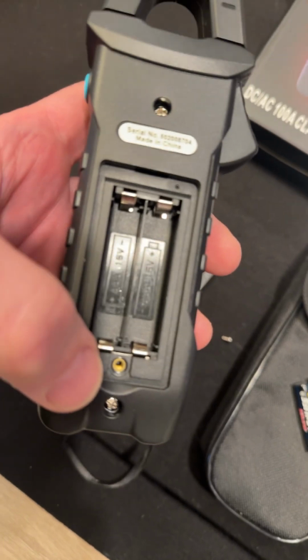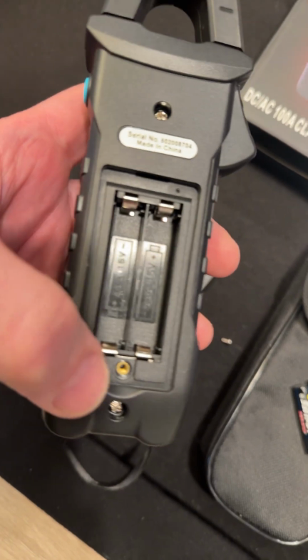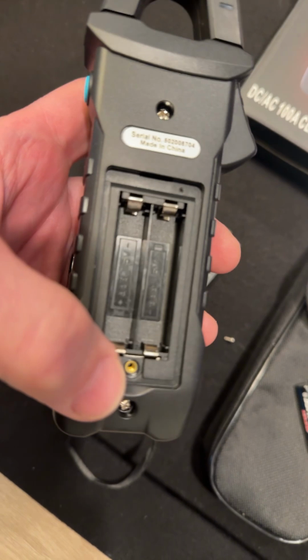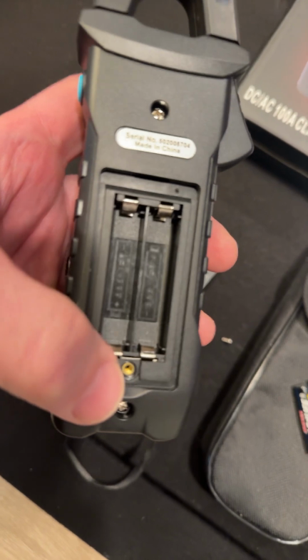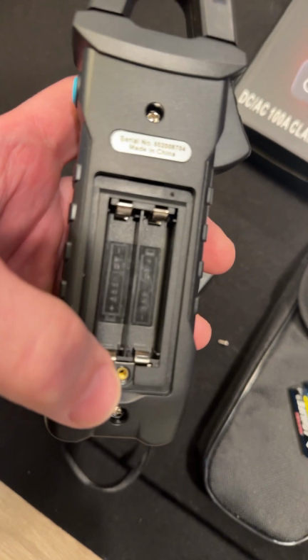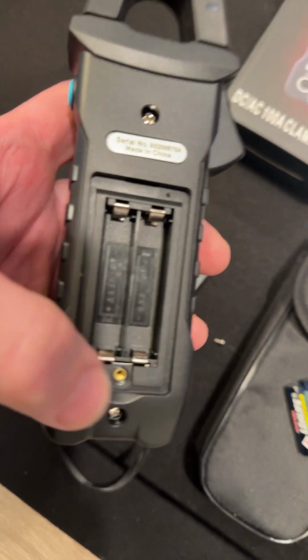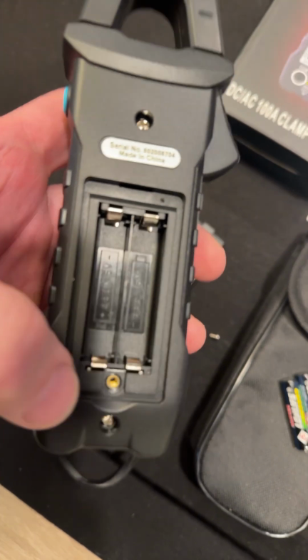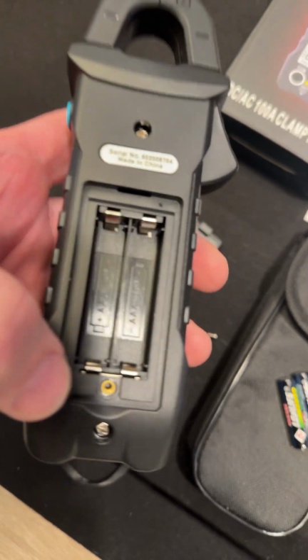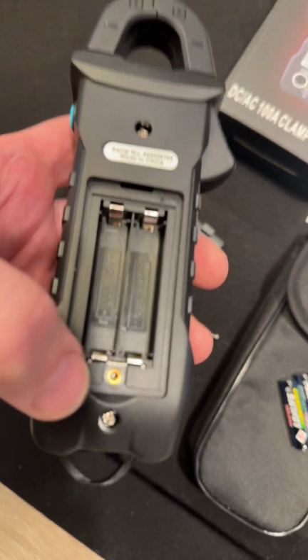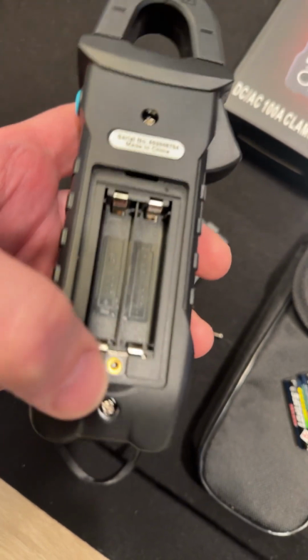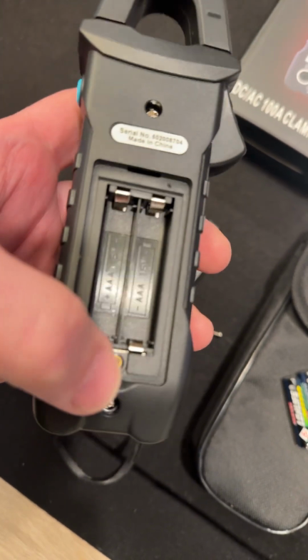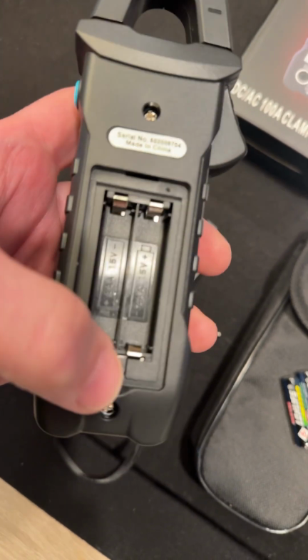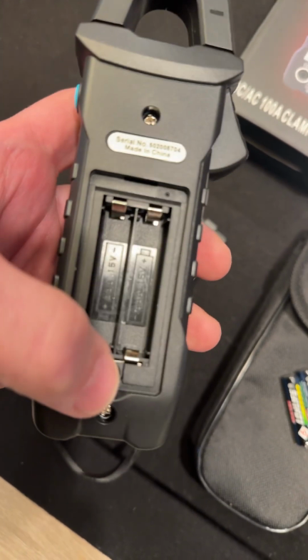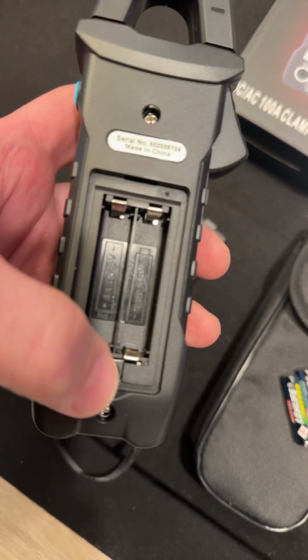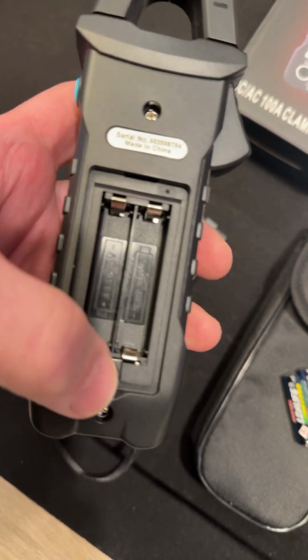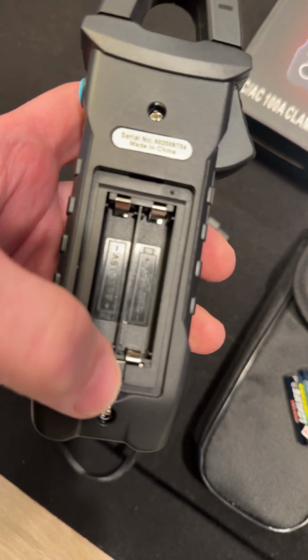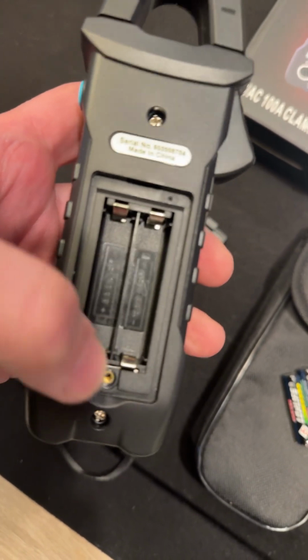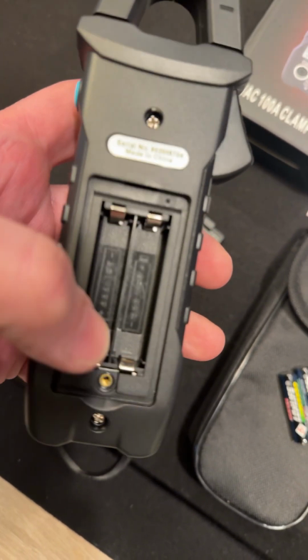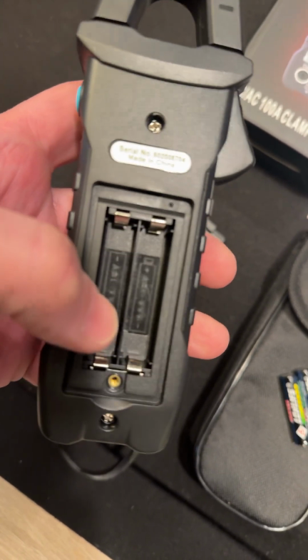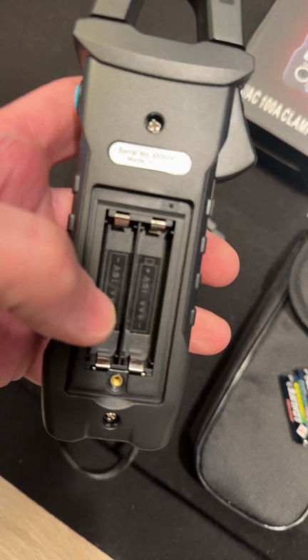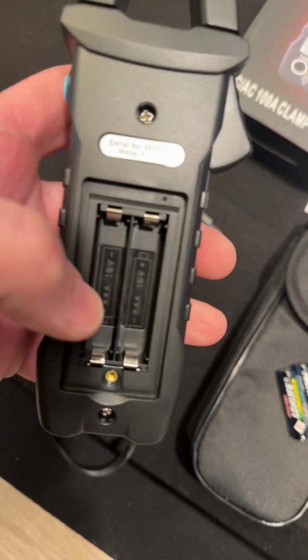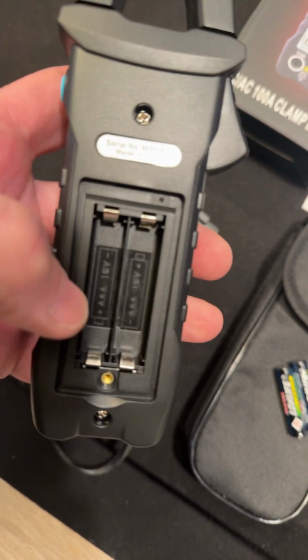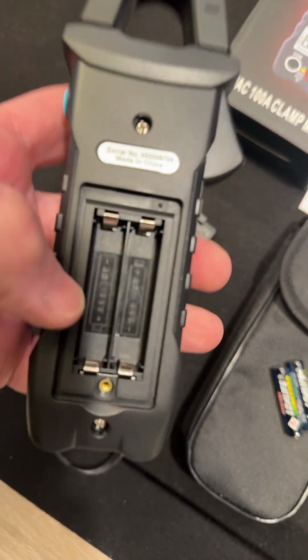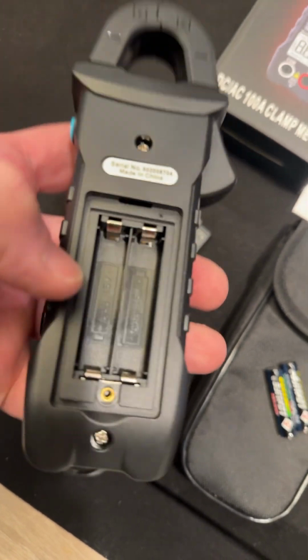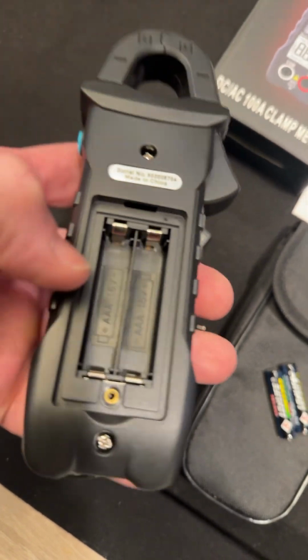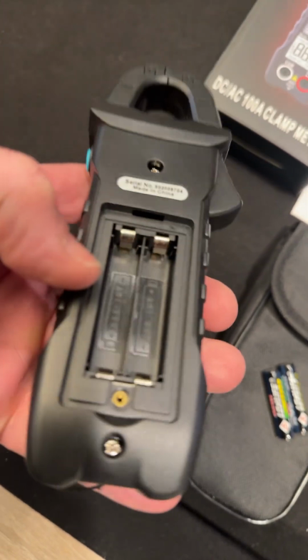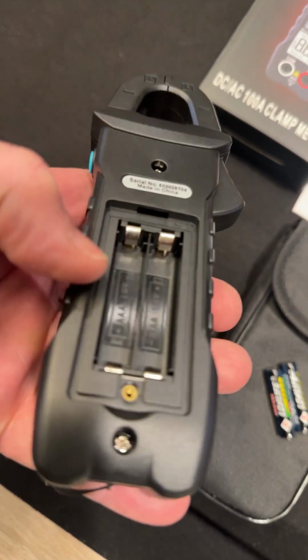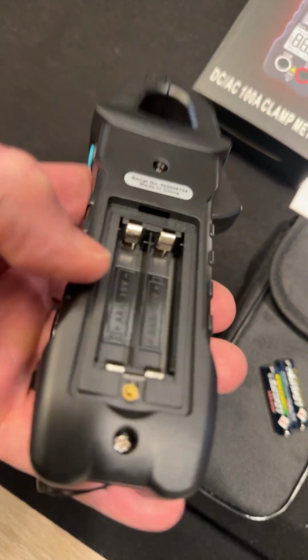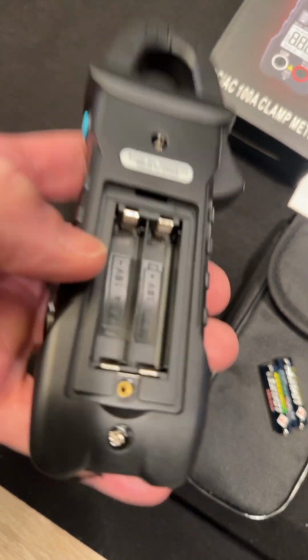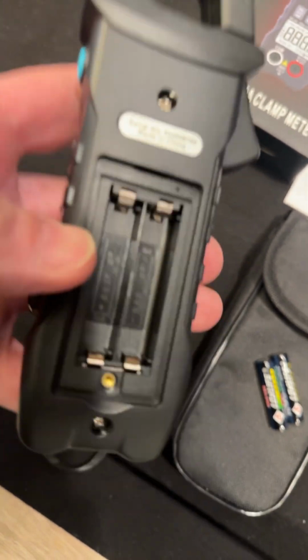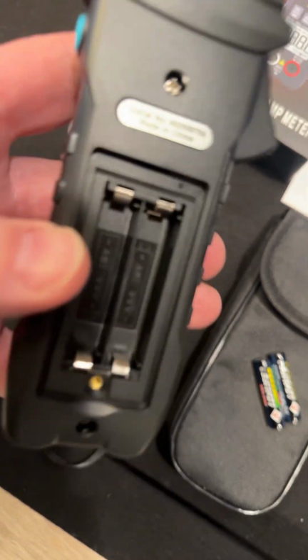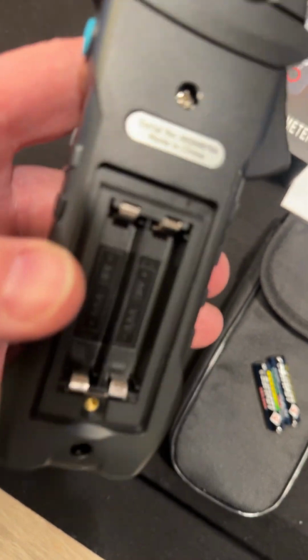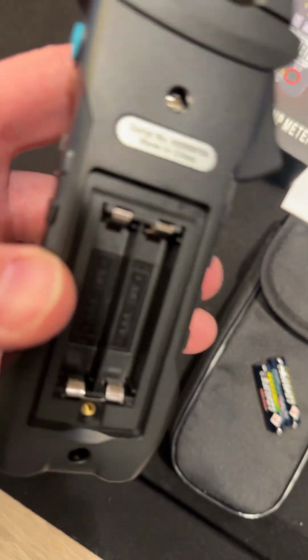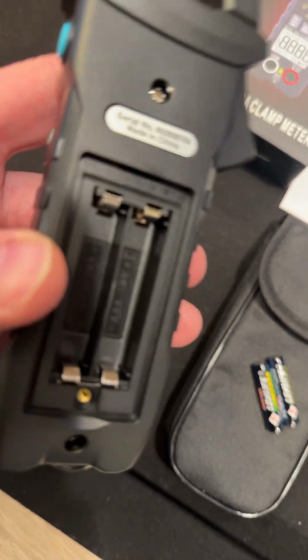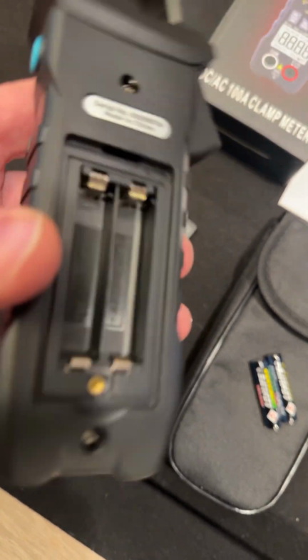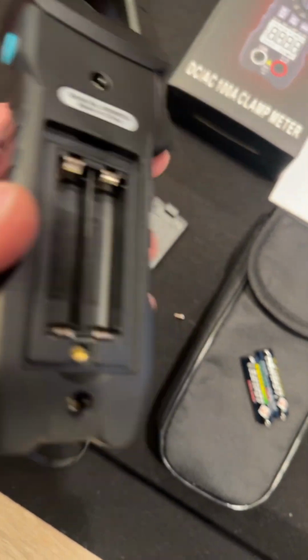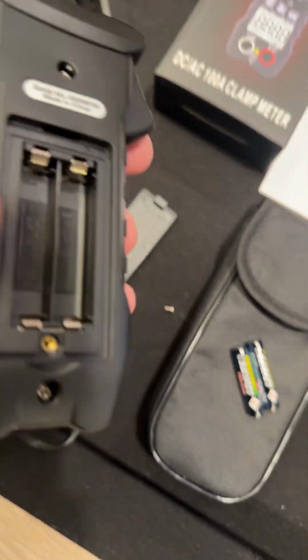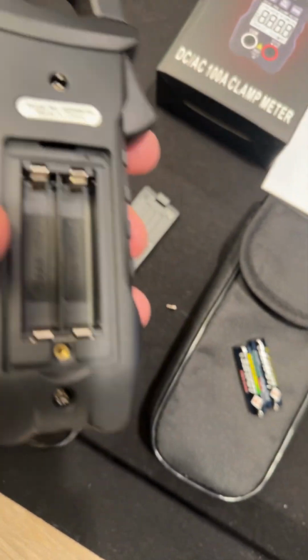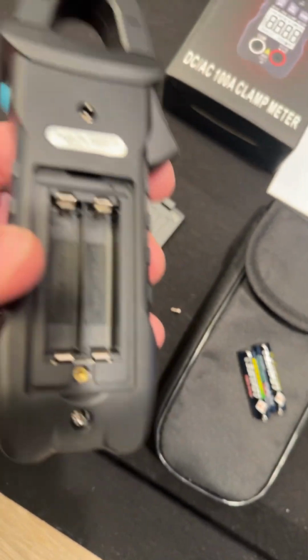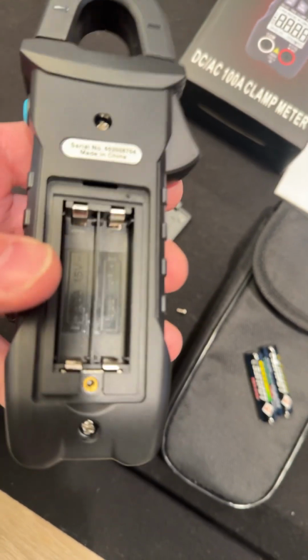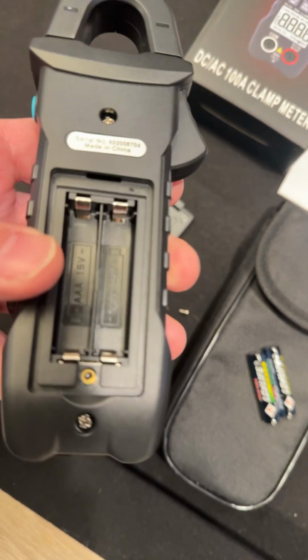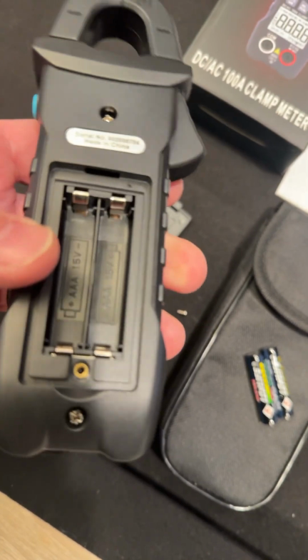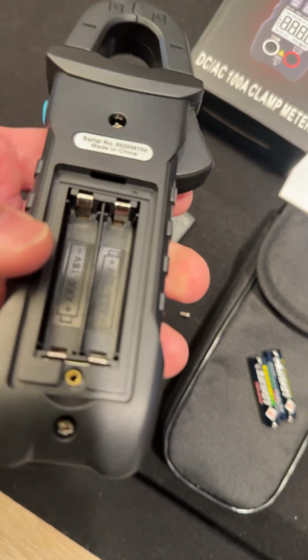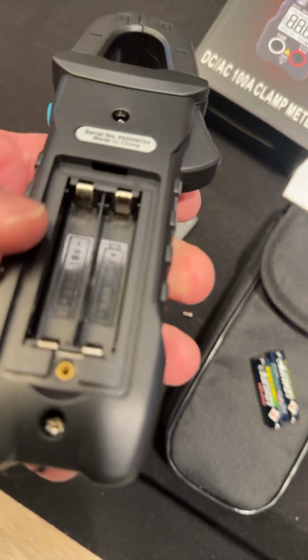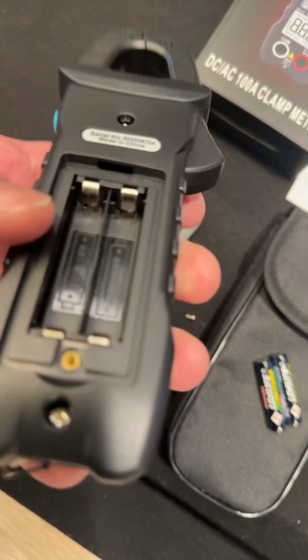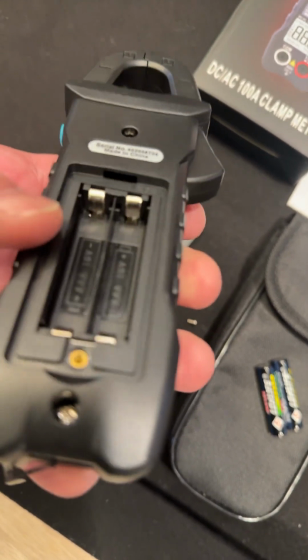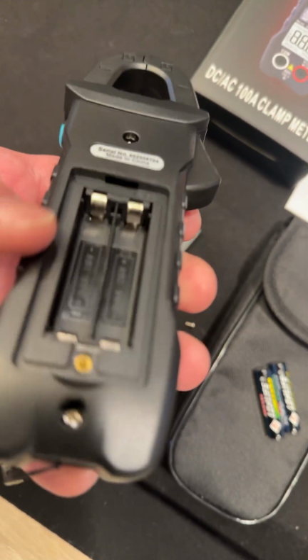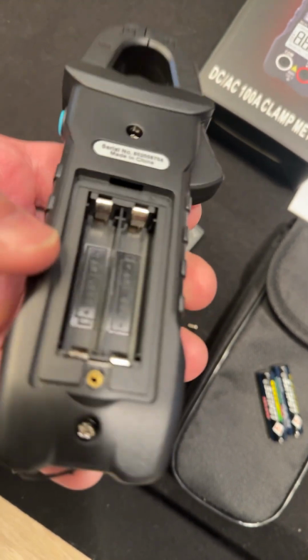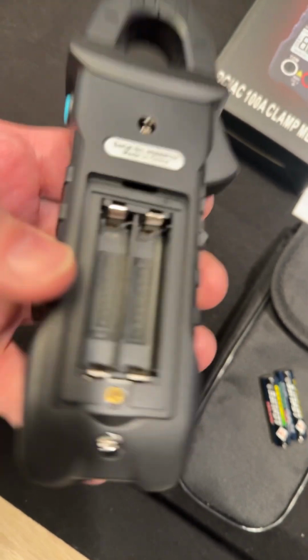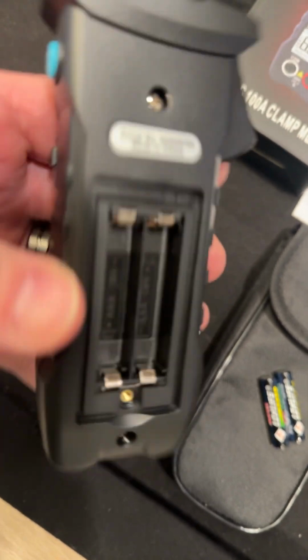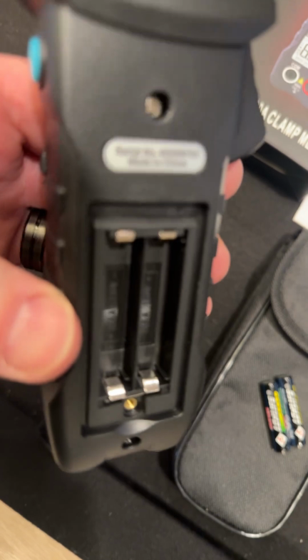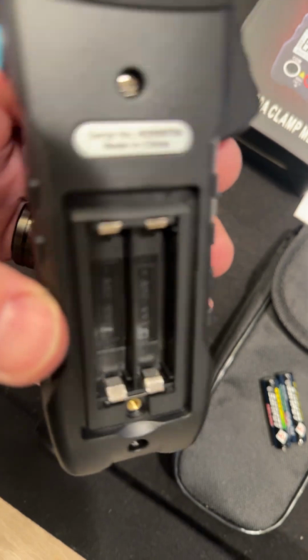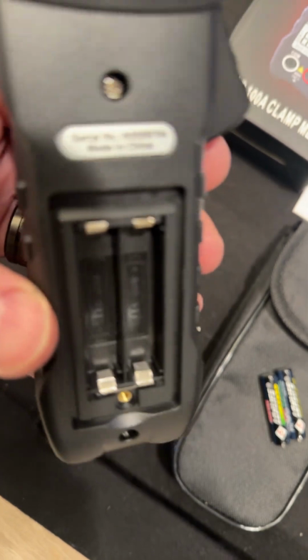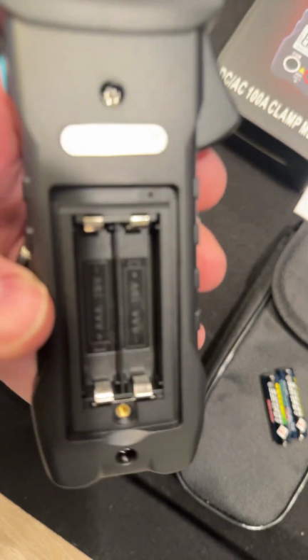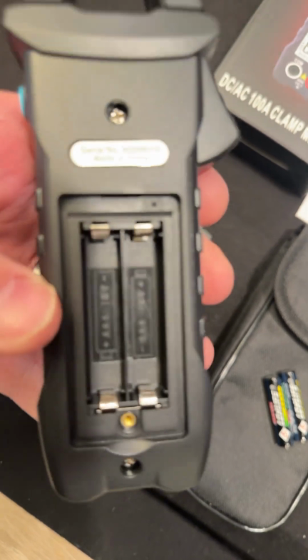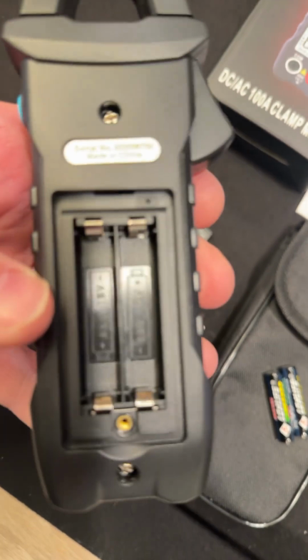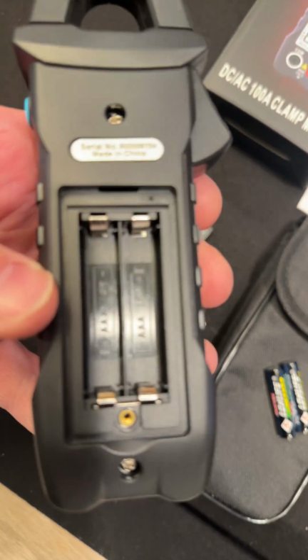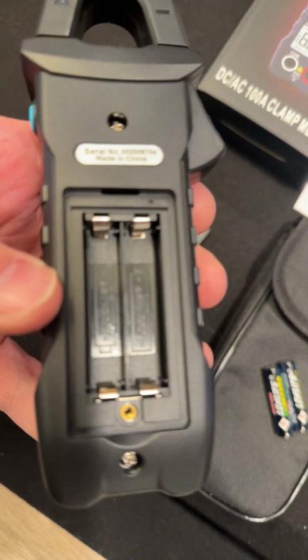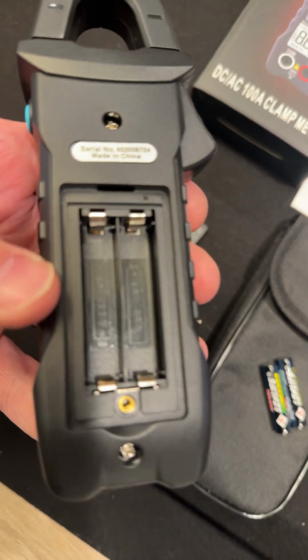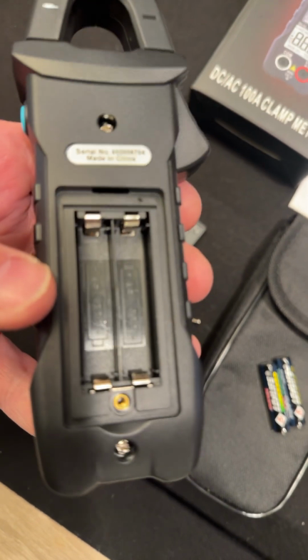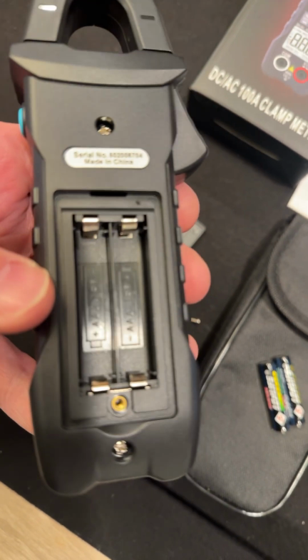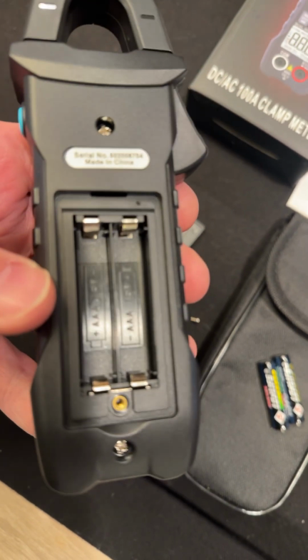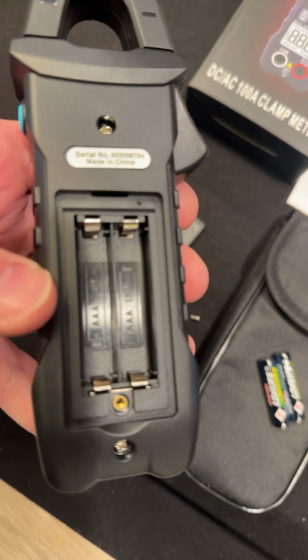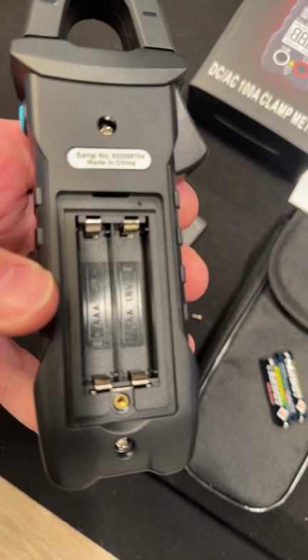Alright, put the batteries in. There's a metal insert. The compartment's nice and clean. No access to the PCB.